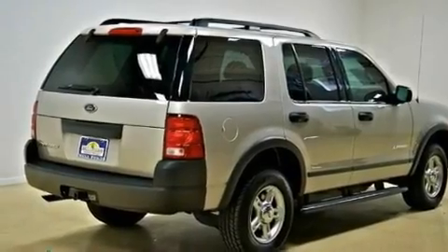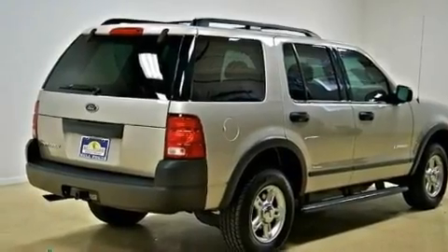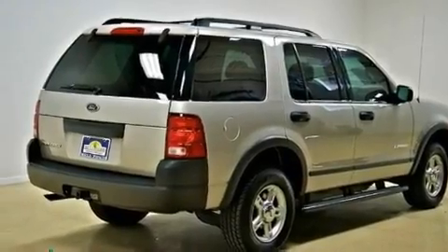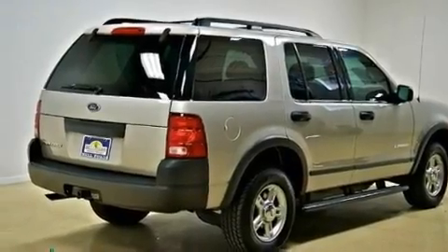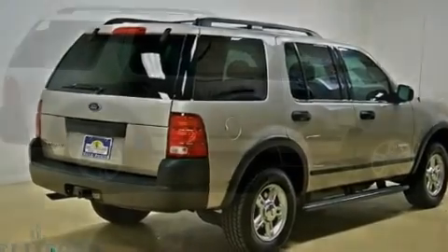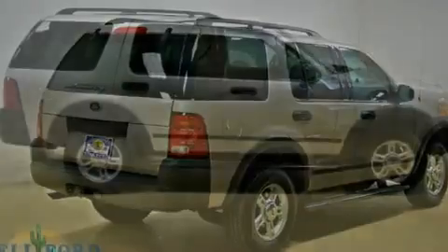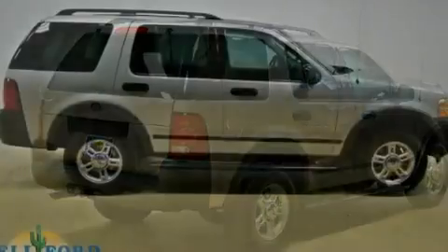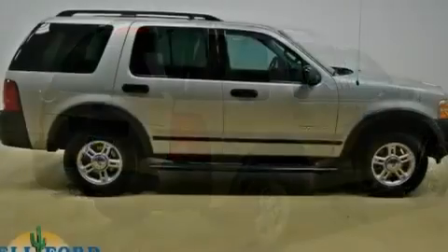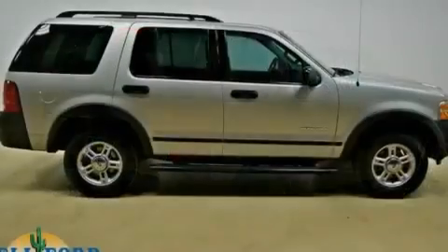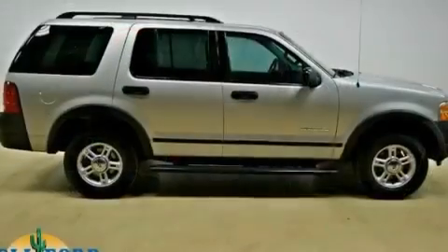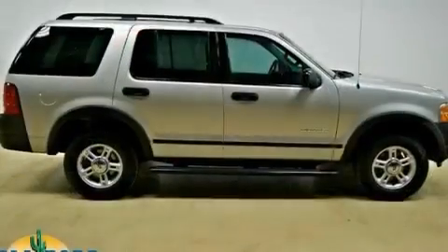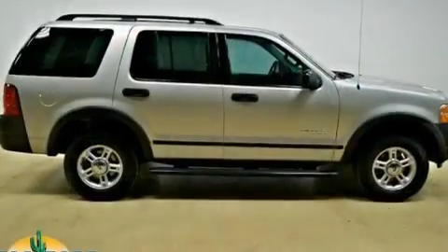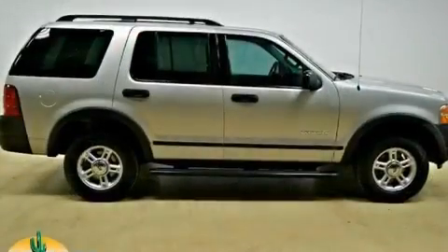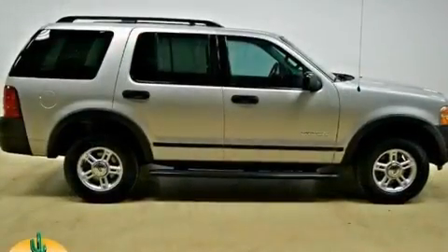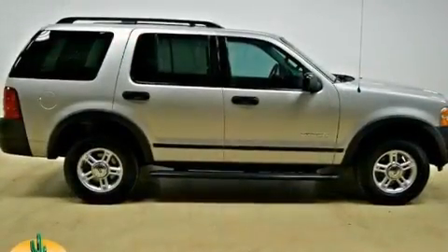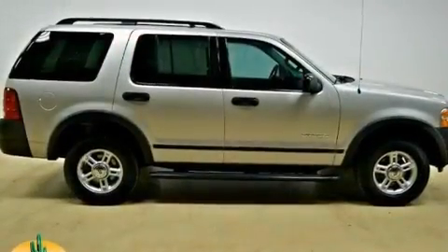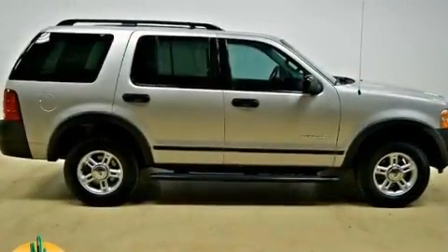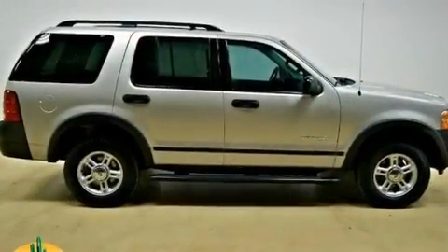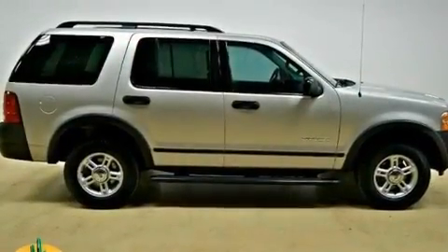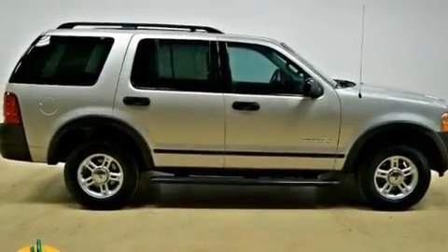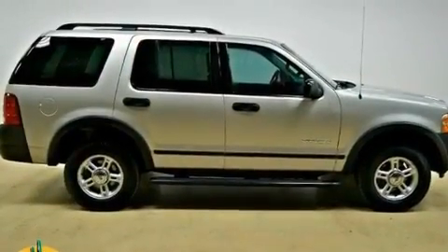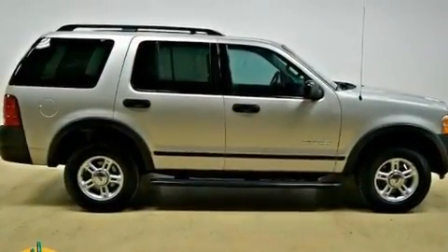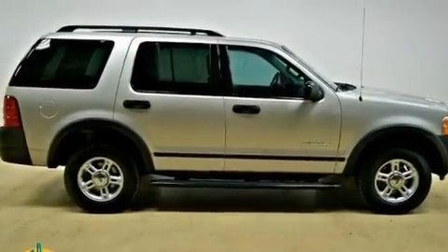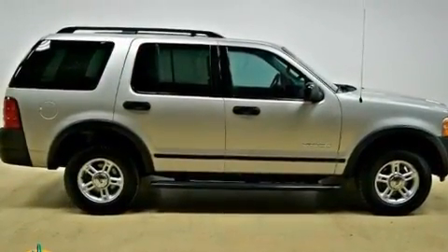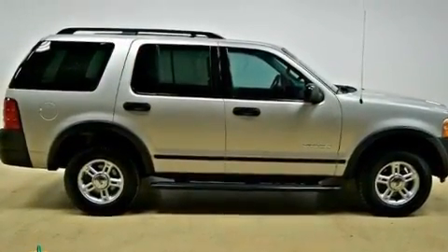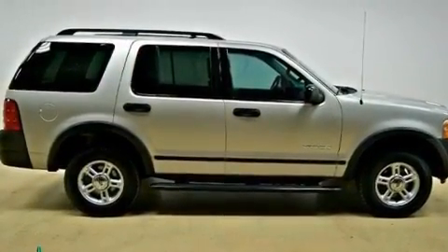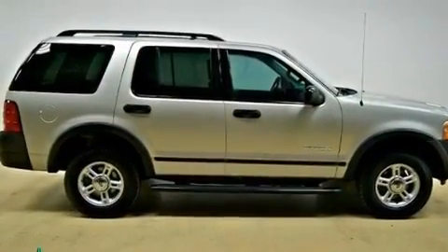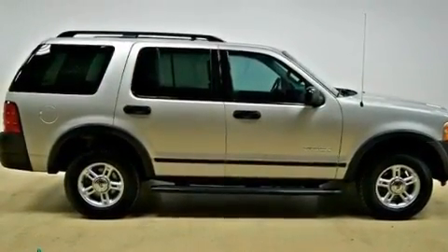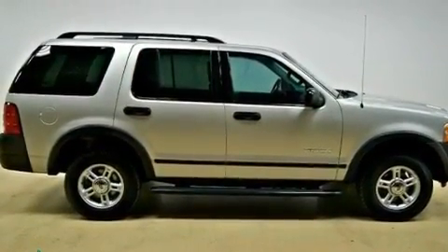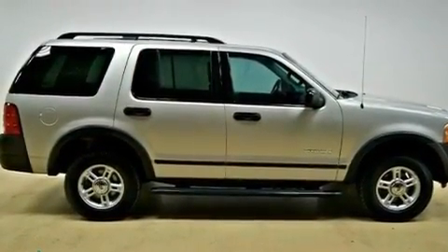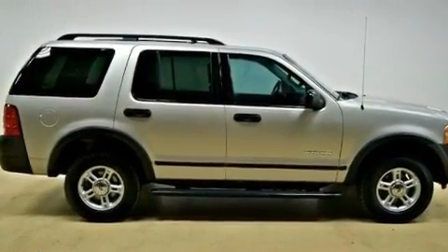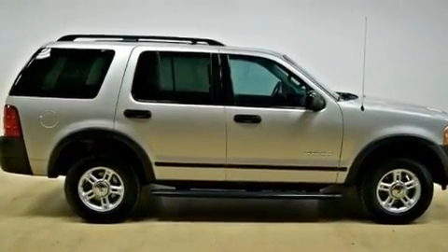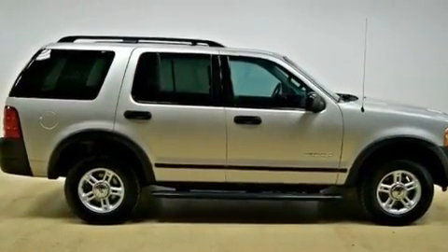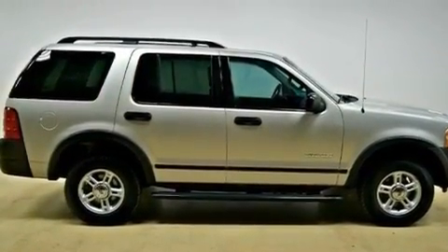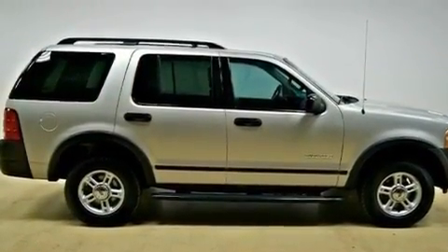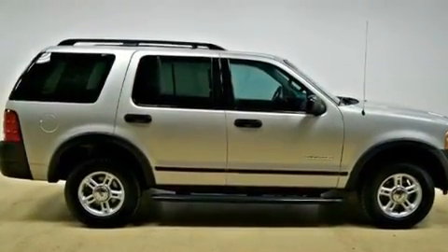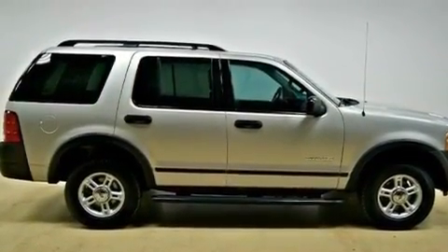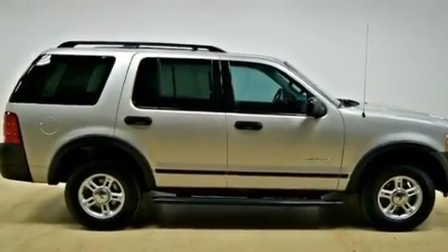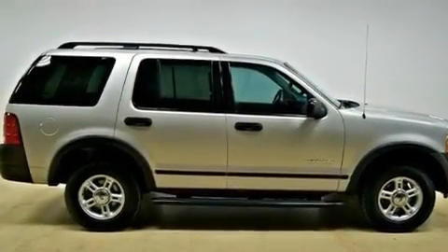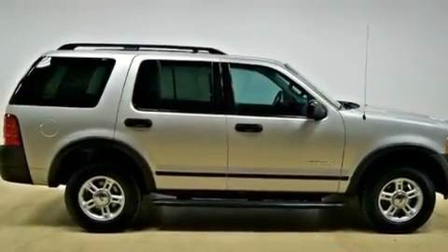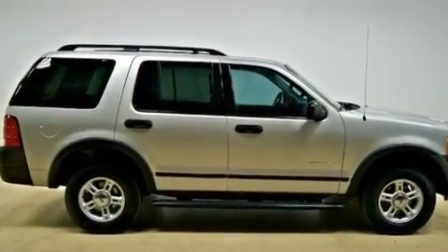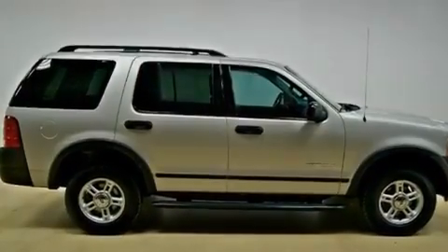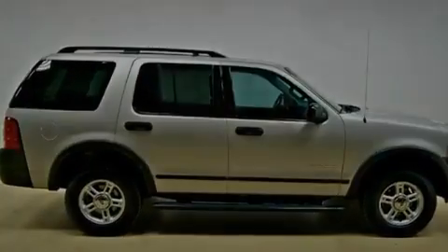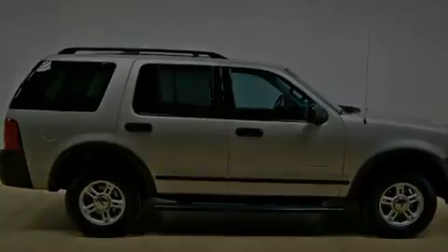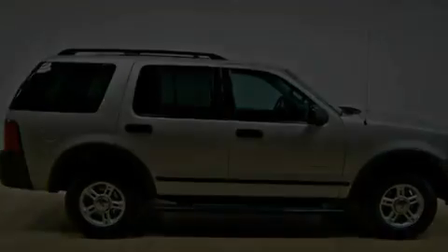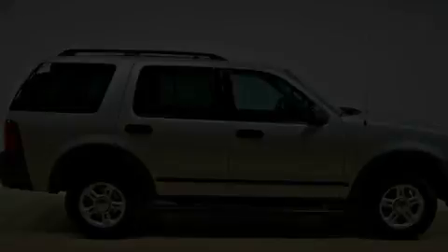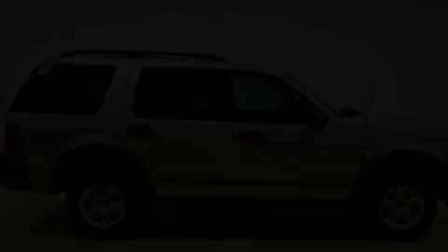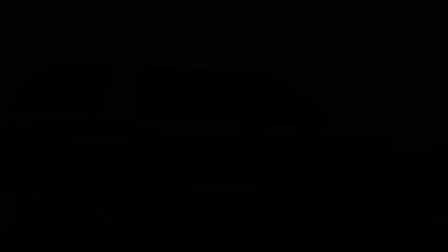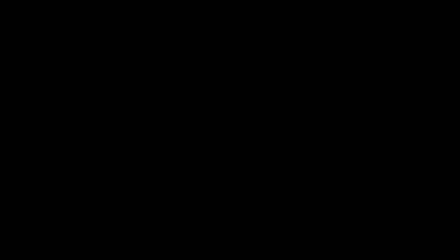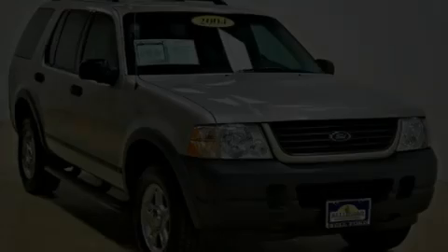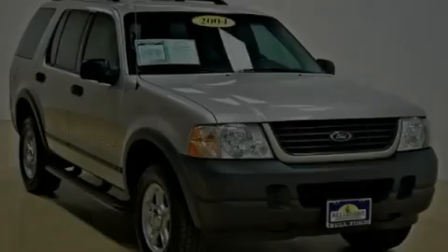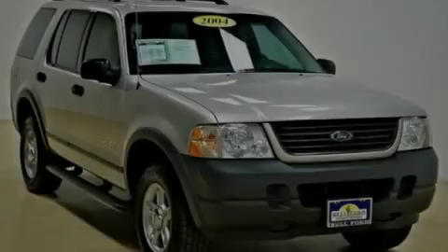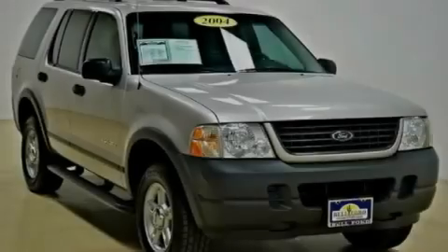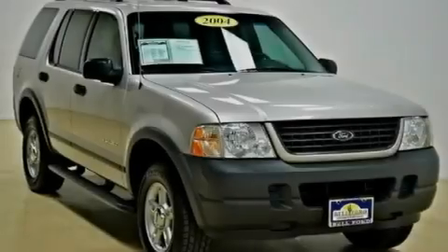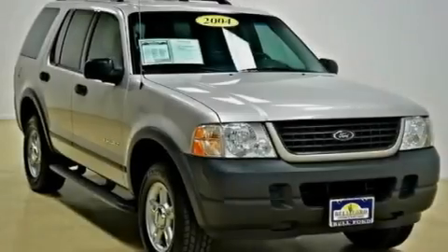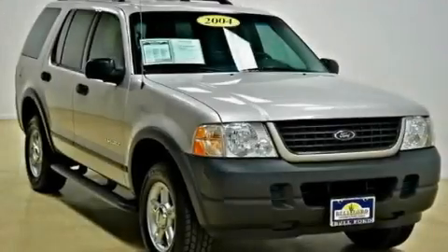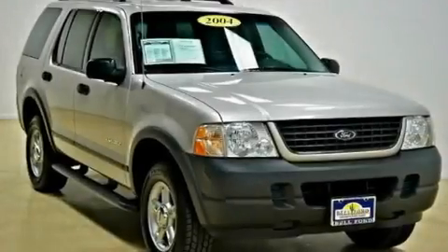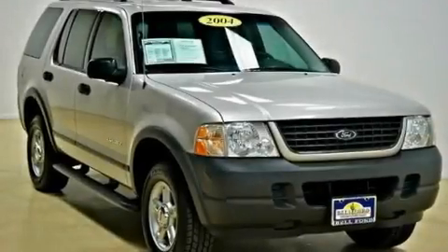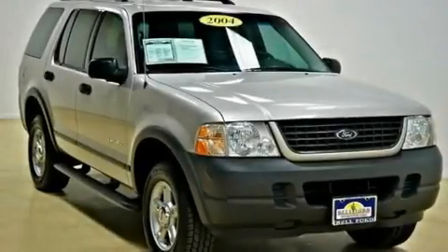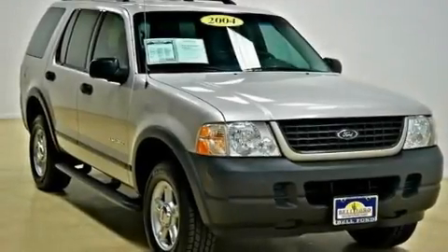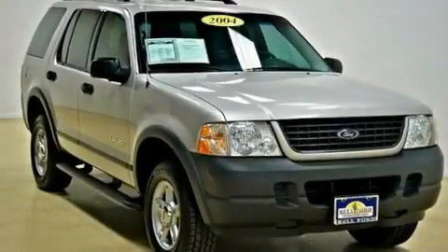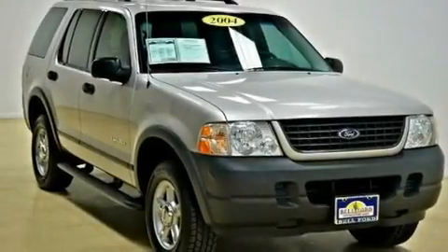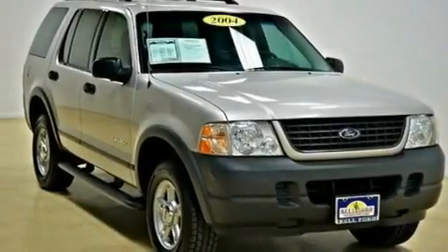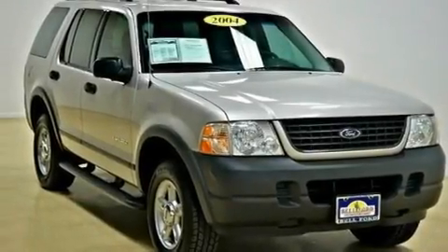Additional features include side curtain airbags, child safety seat anchors, rear seat child-proof door locks, an intermittent rear window wiper, and an anti-theft protection system.